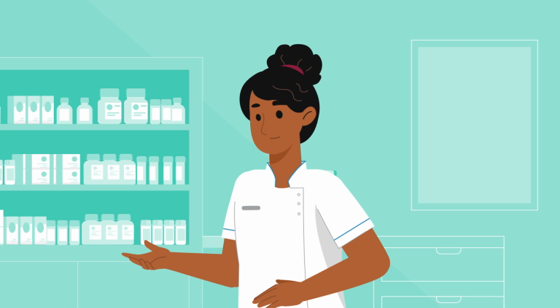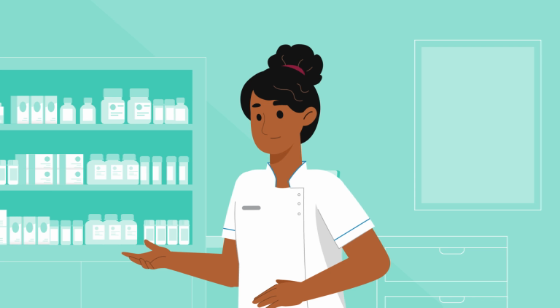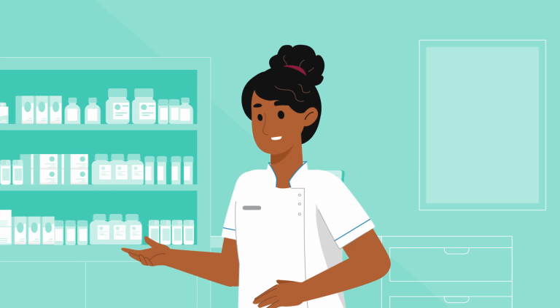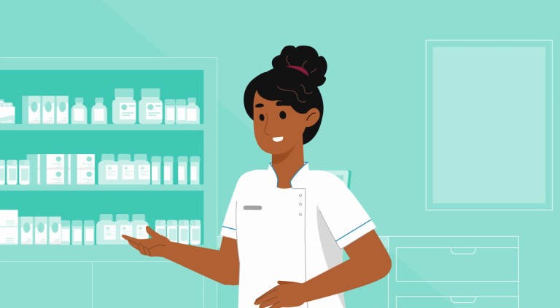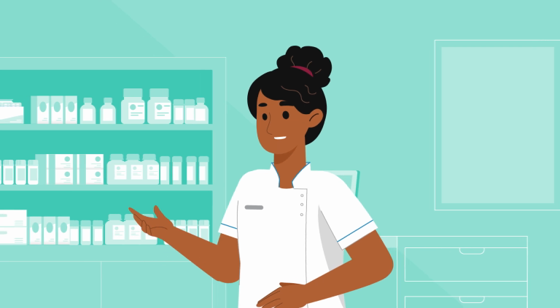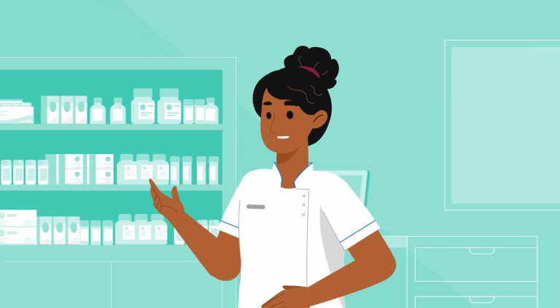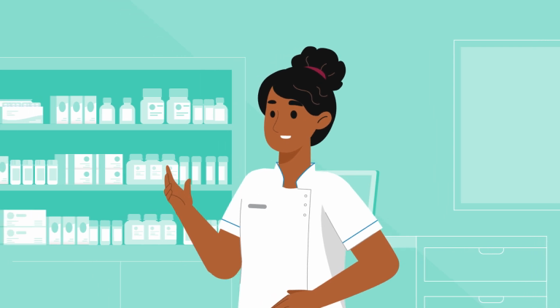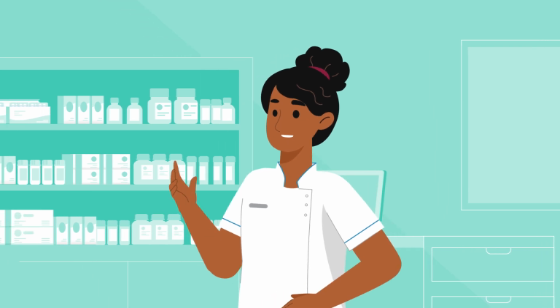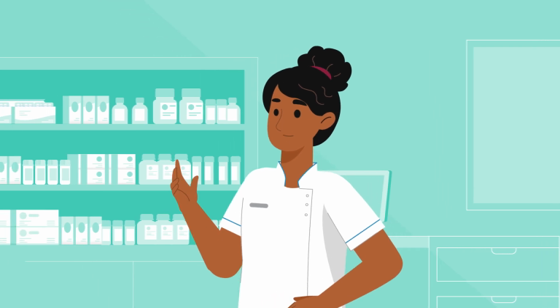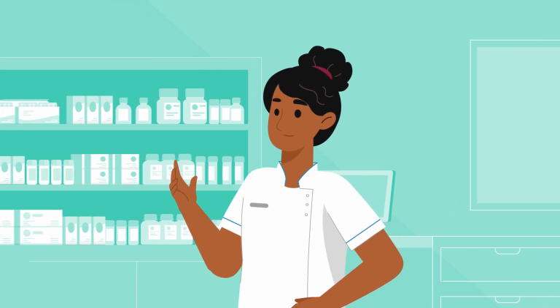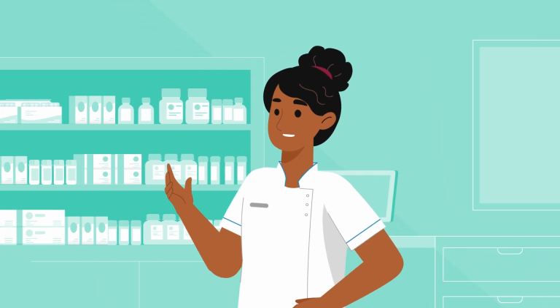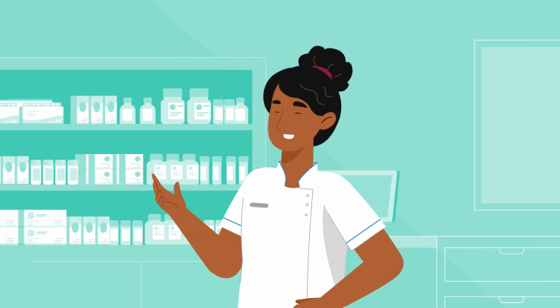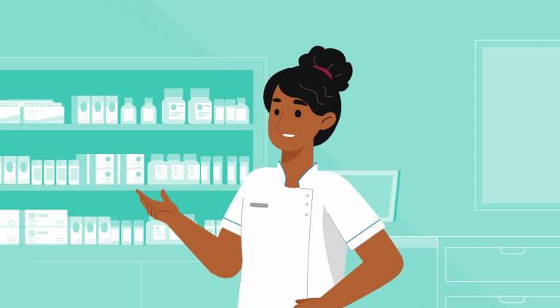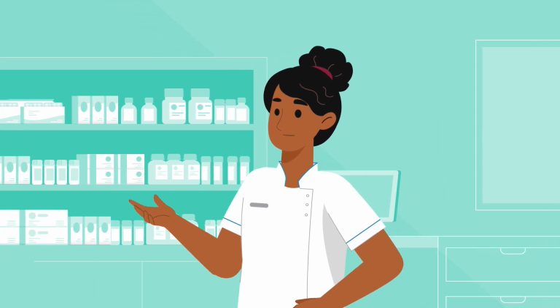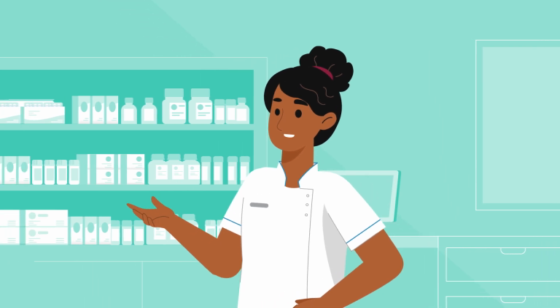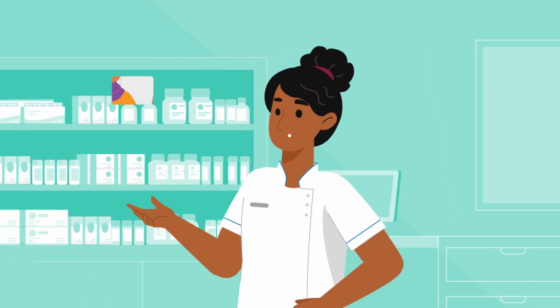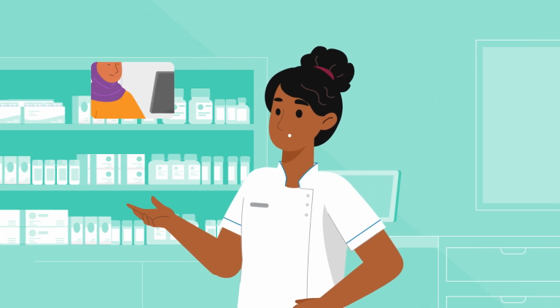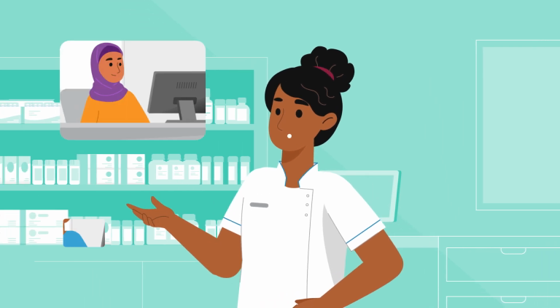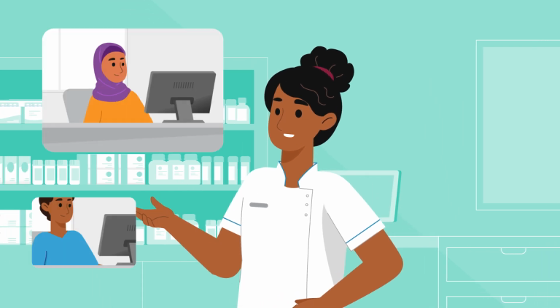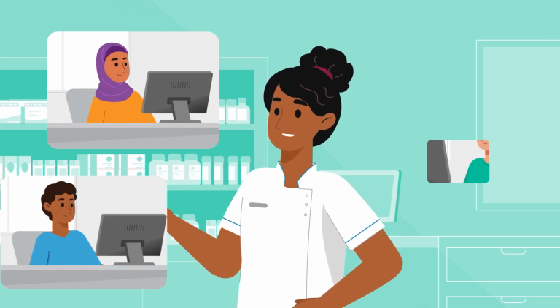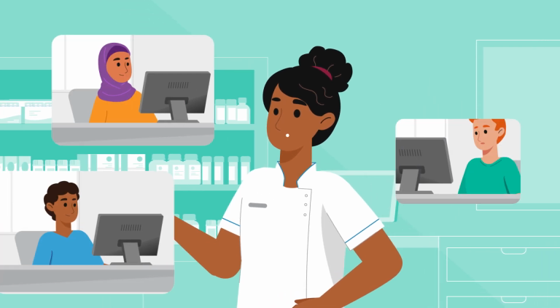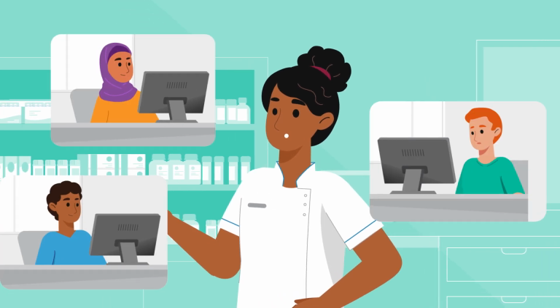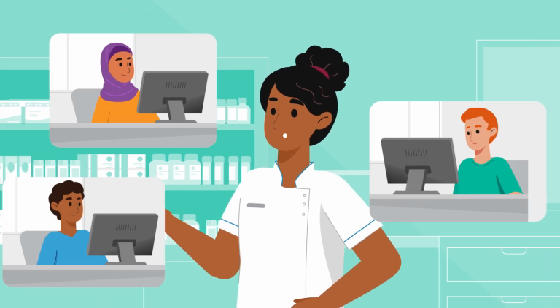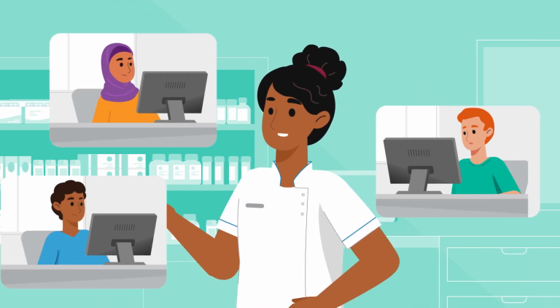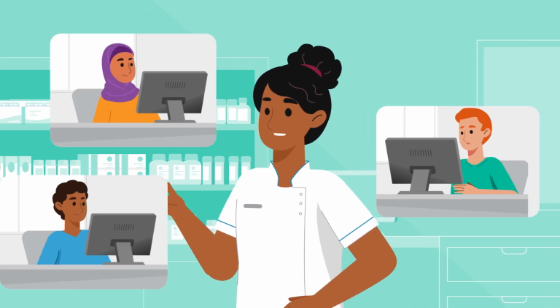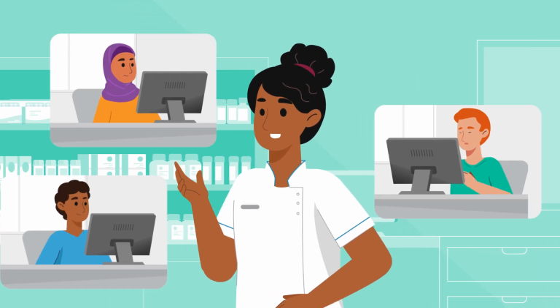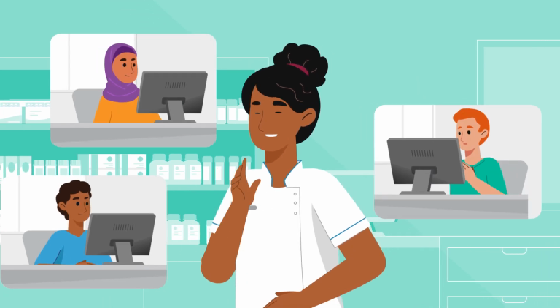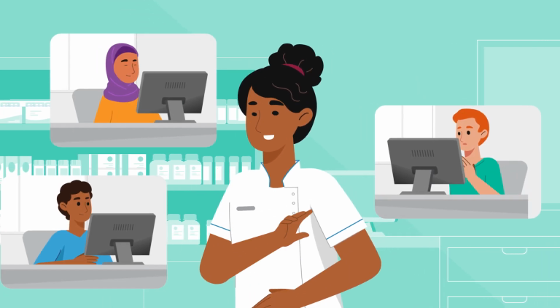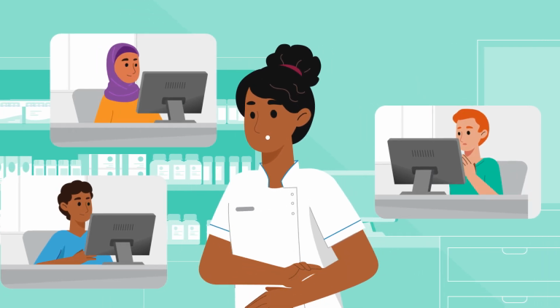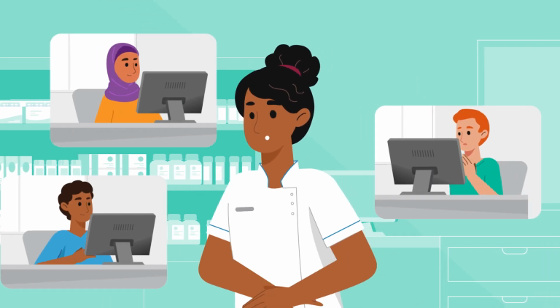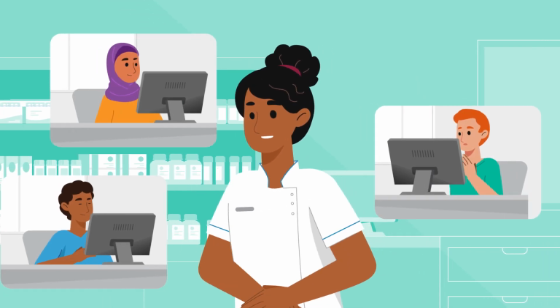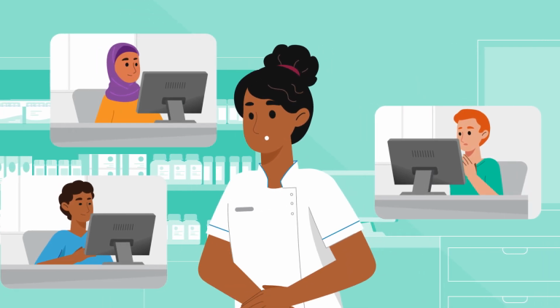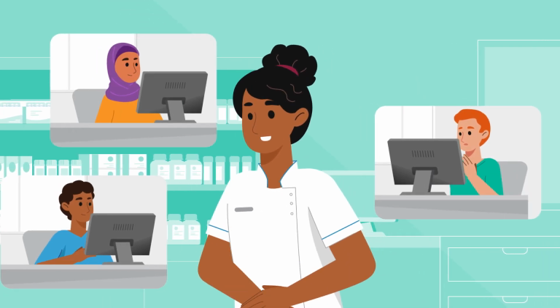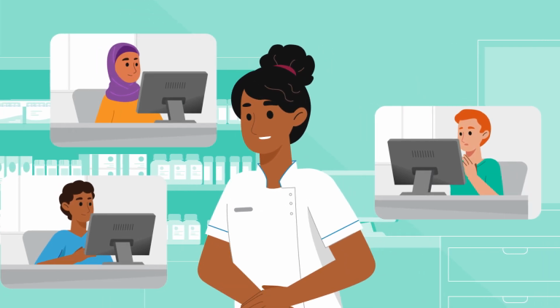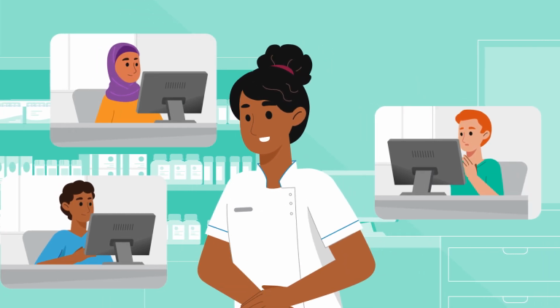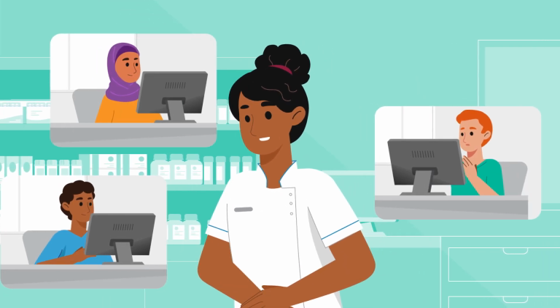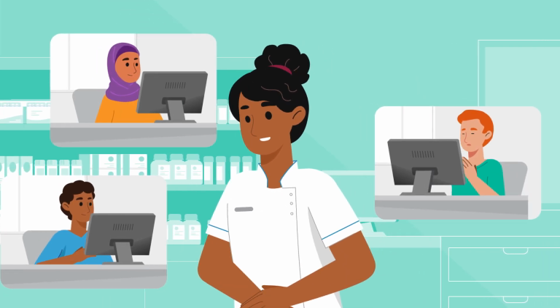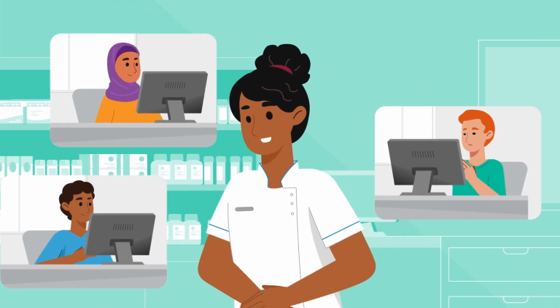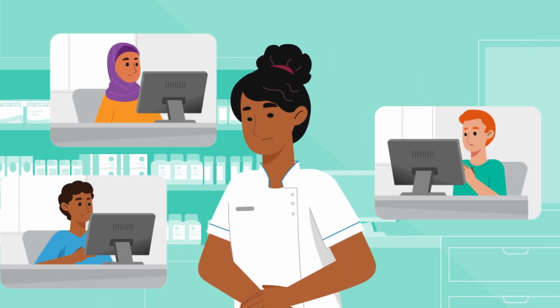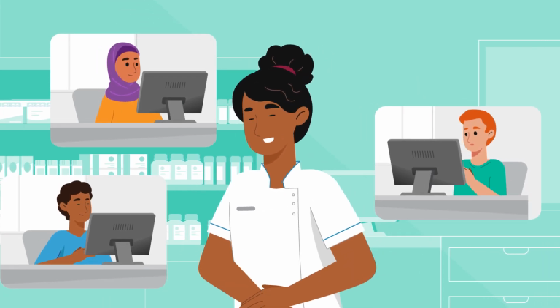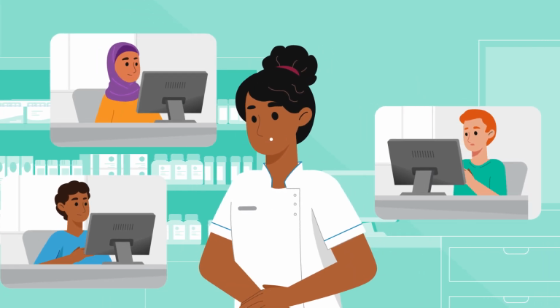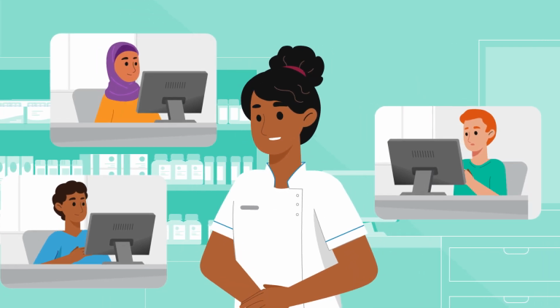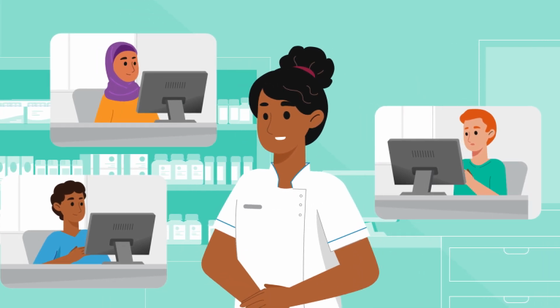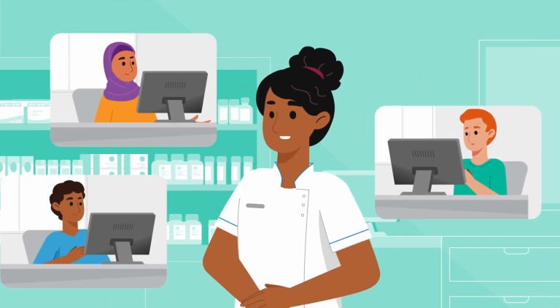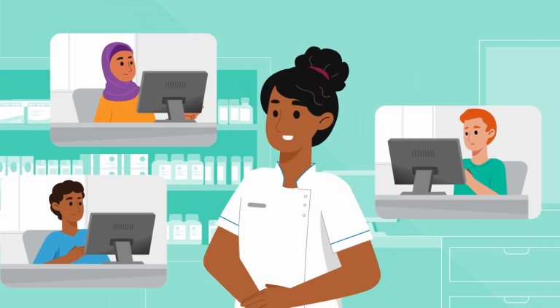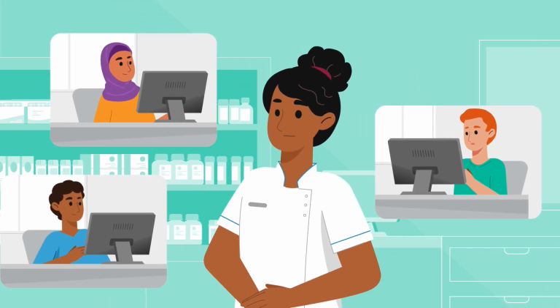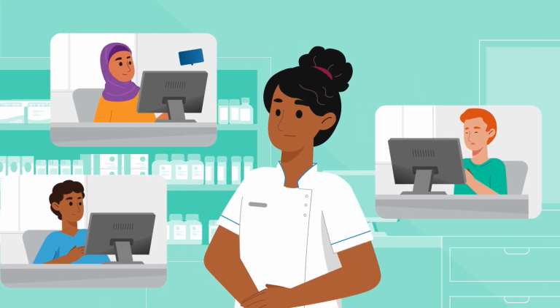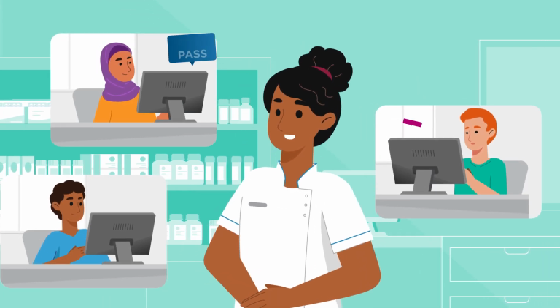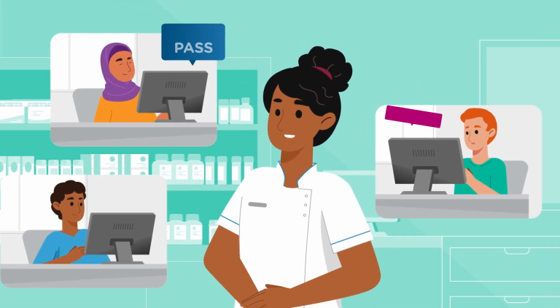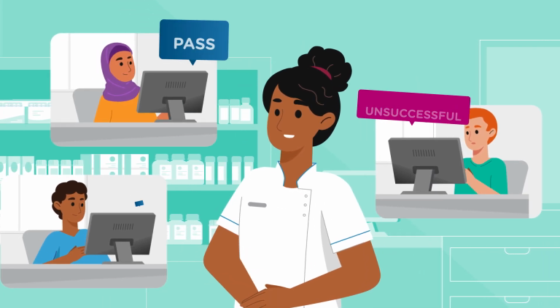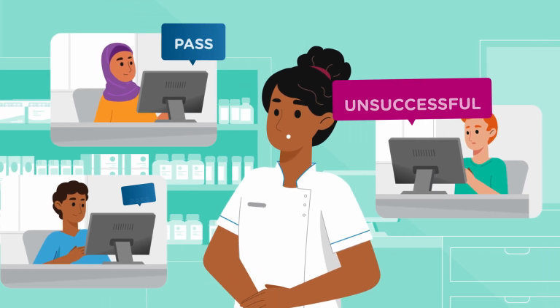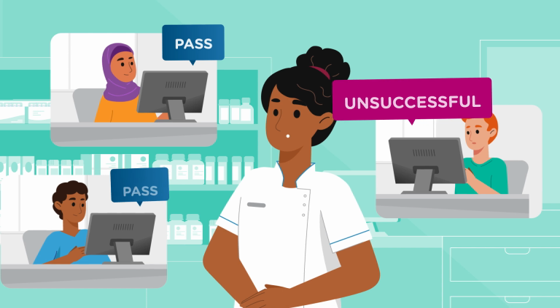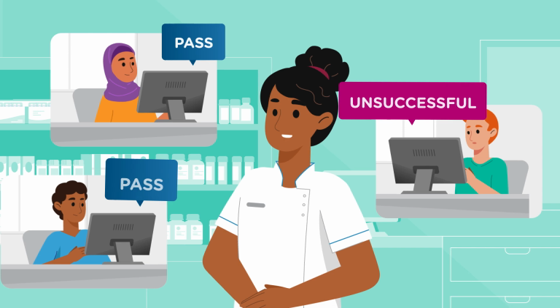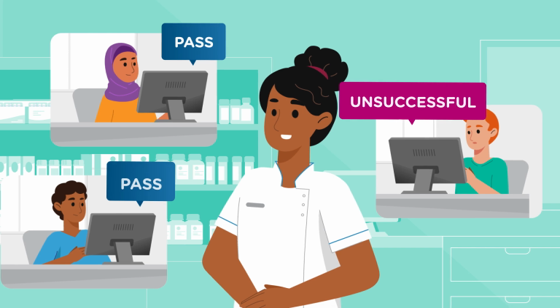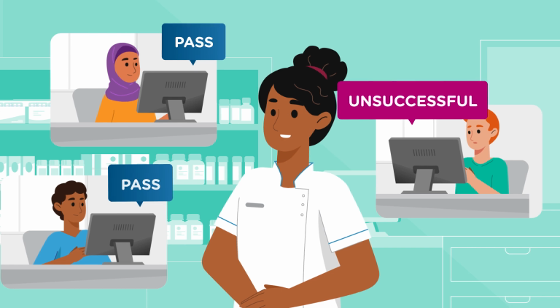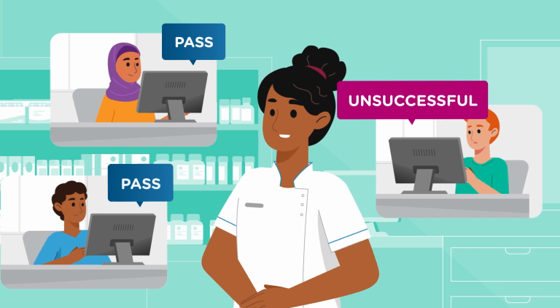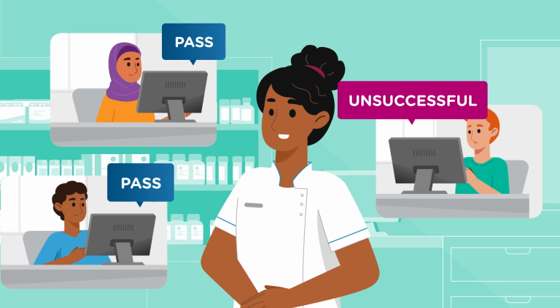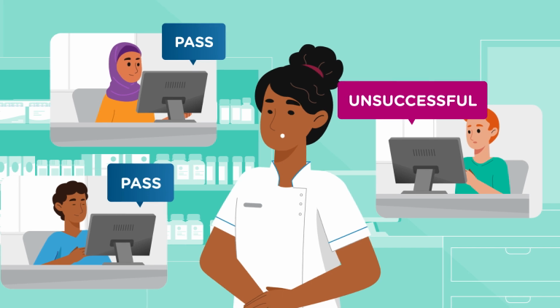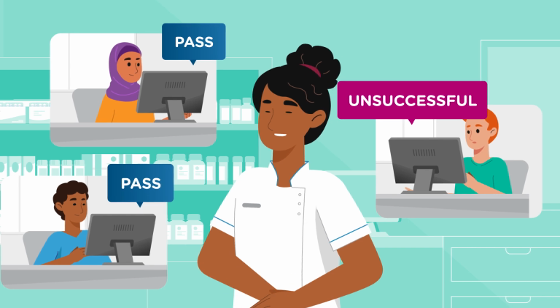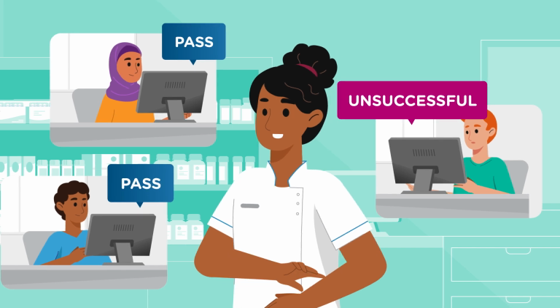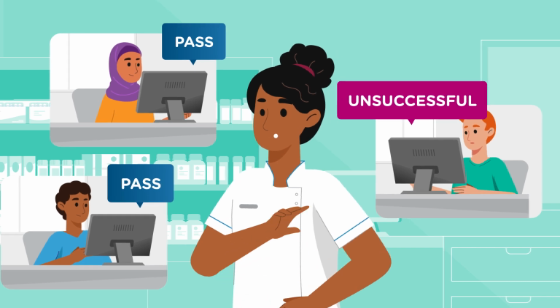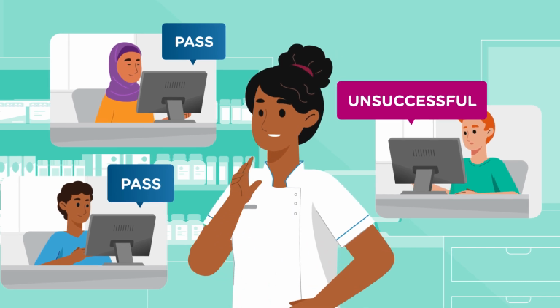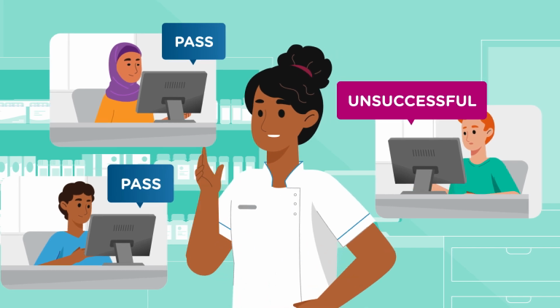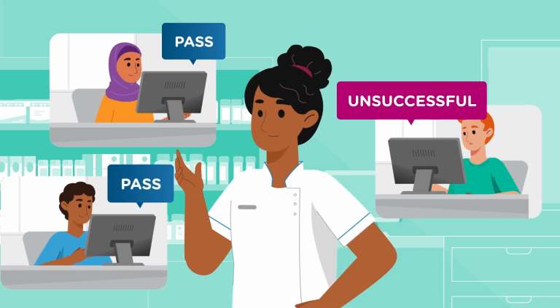Hi there and welcome to this short video explaining how the Australian Pharmacy Council exams are scored and what your results mean.